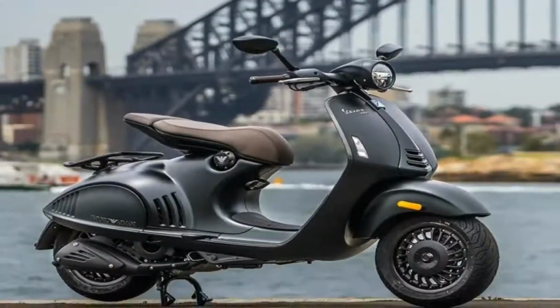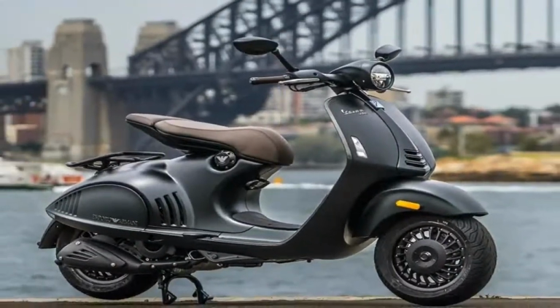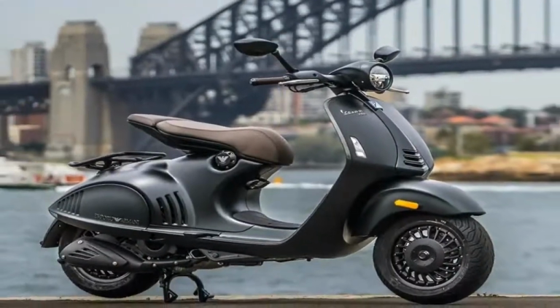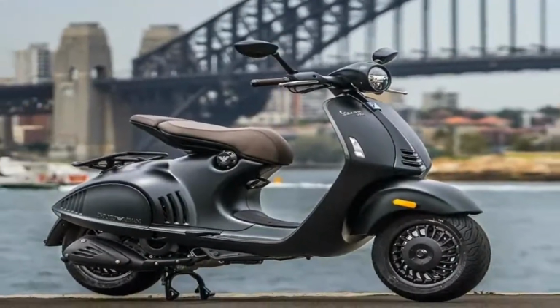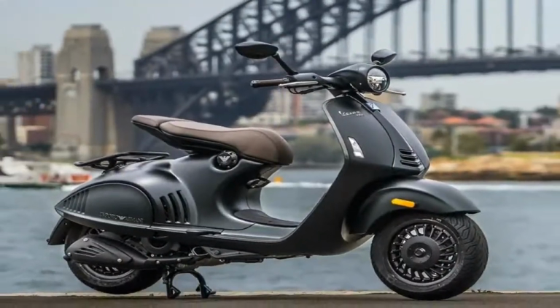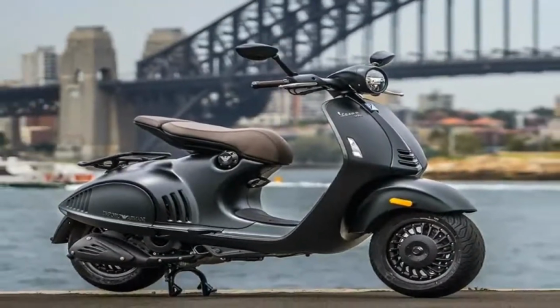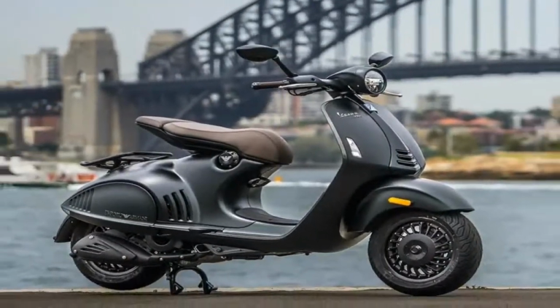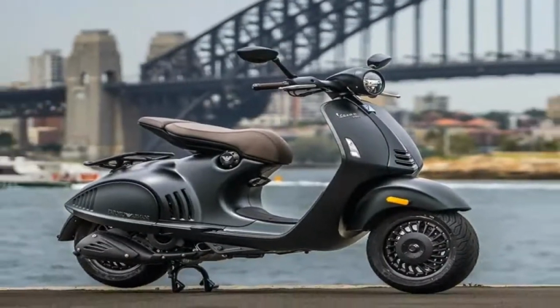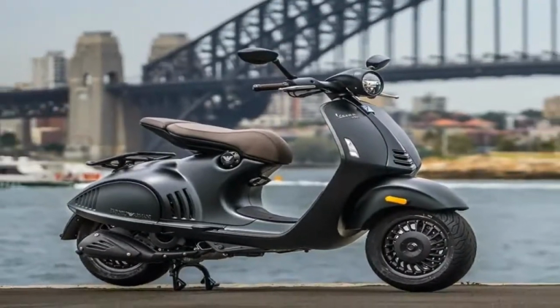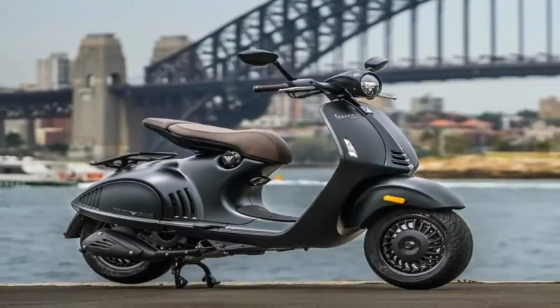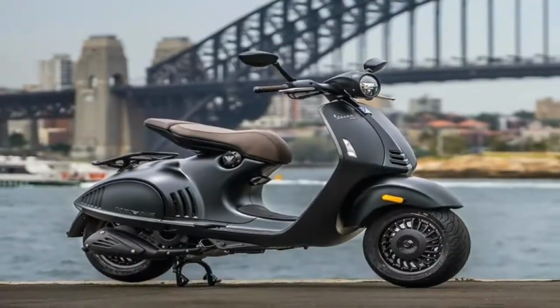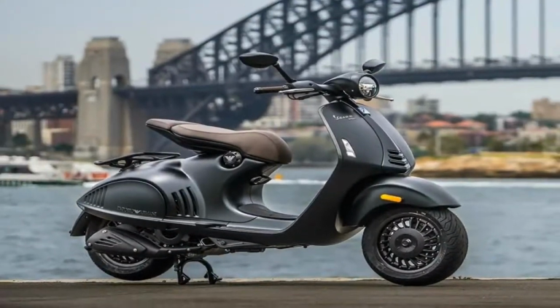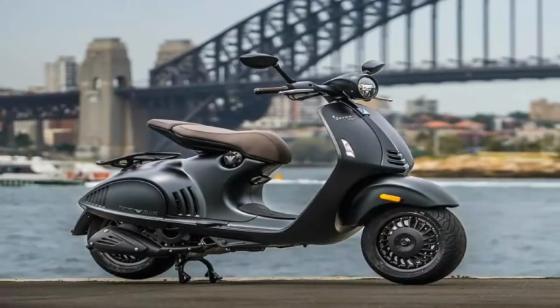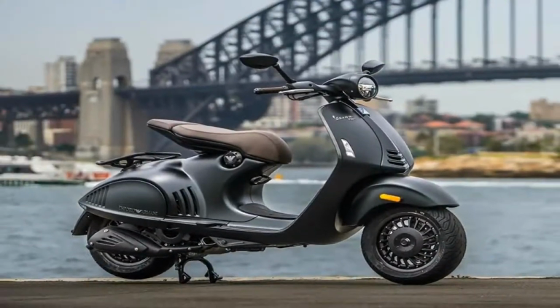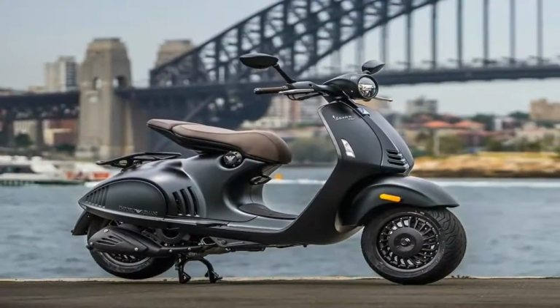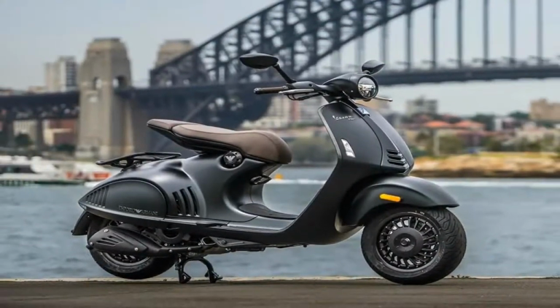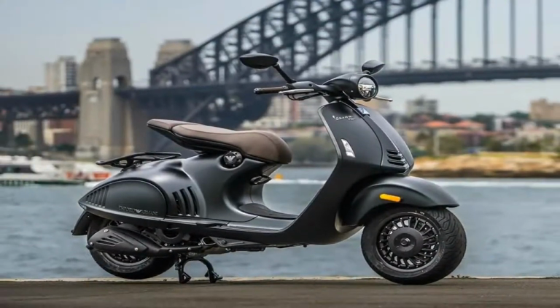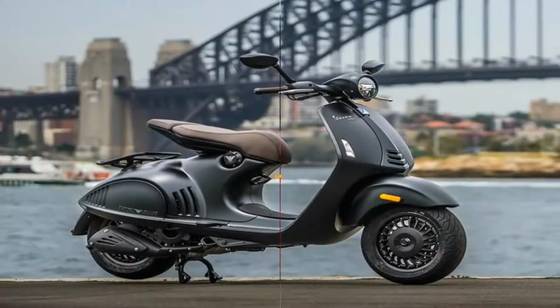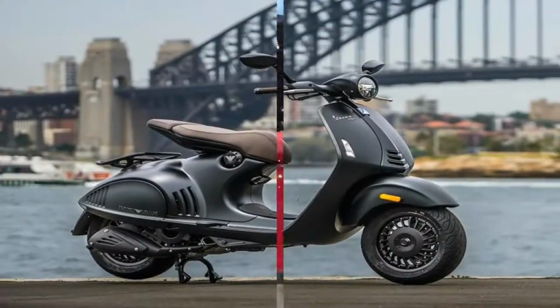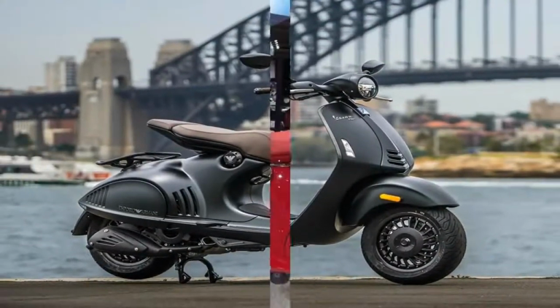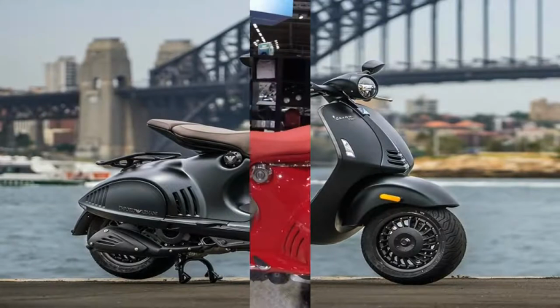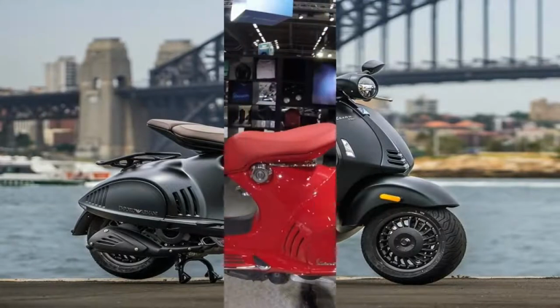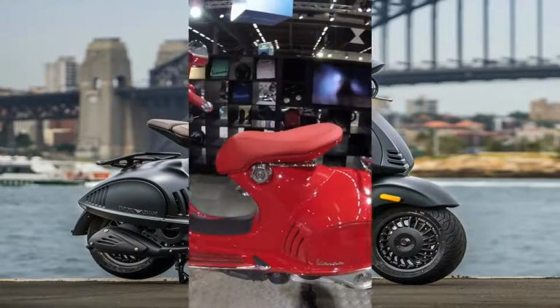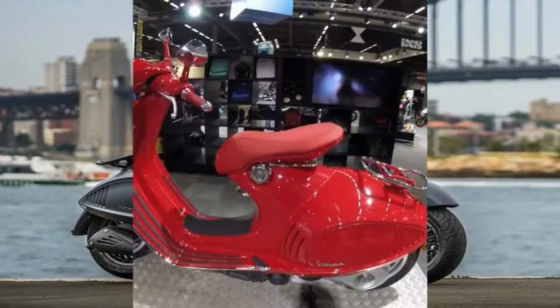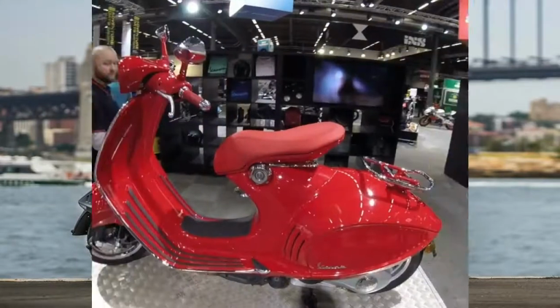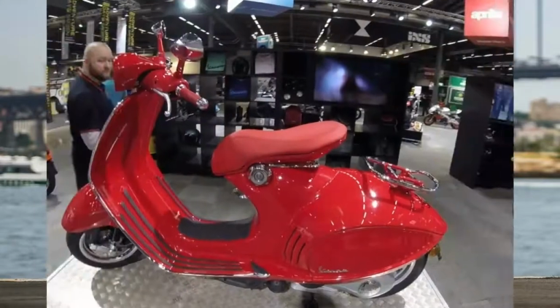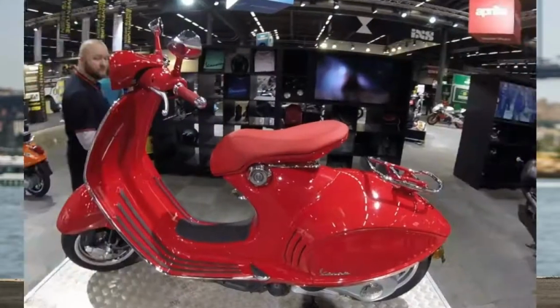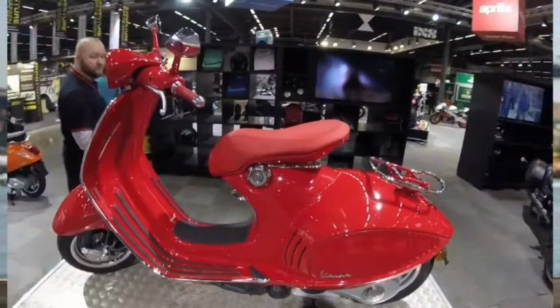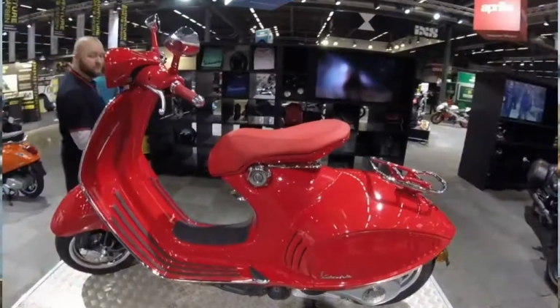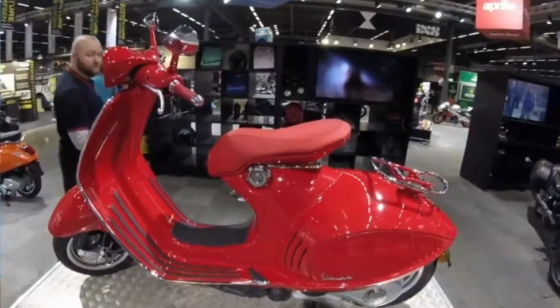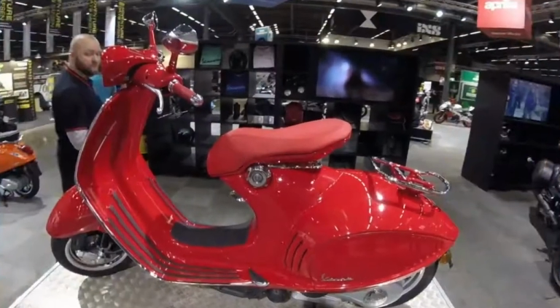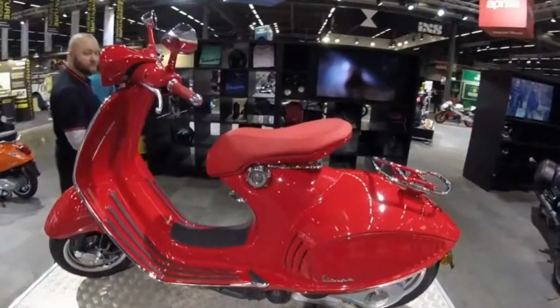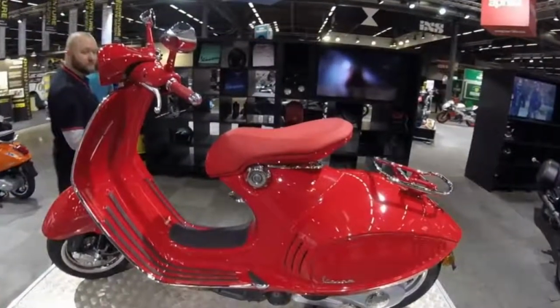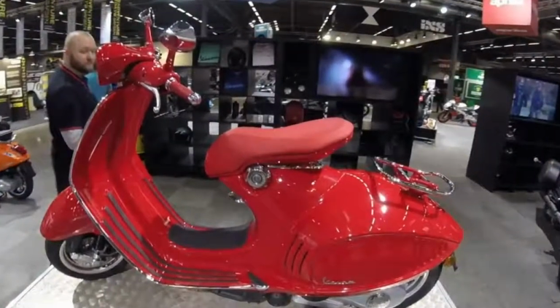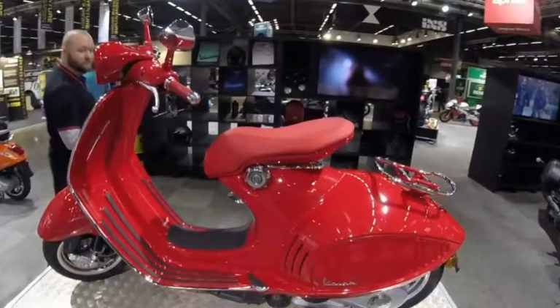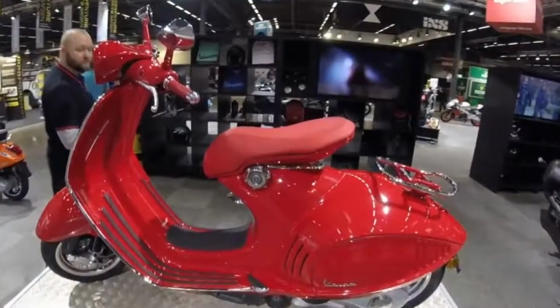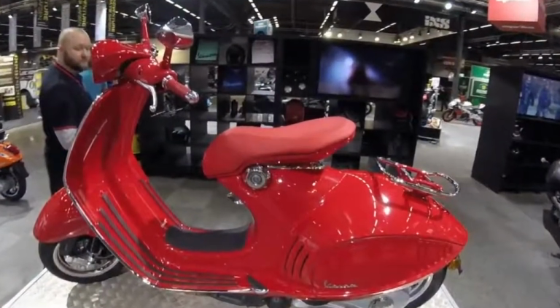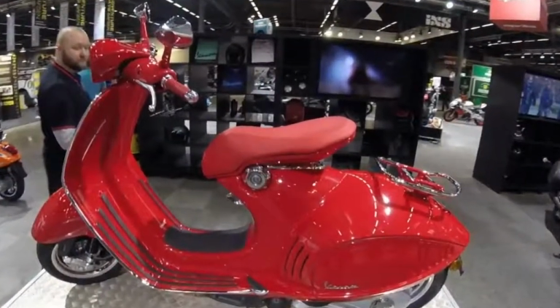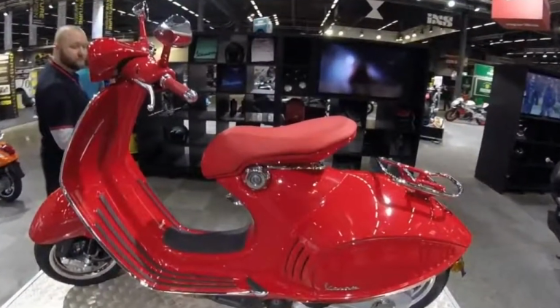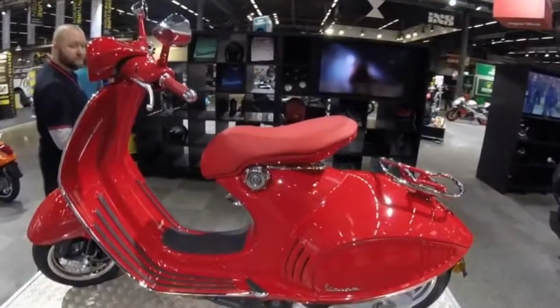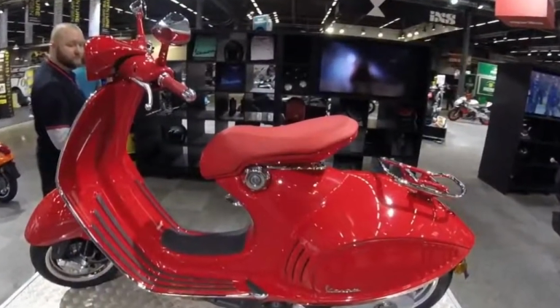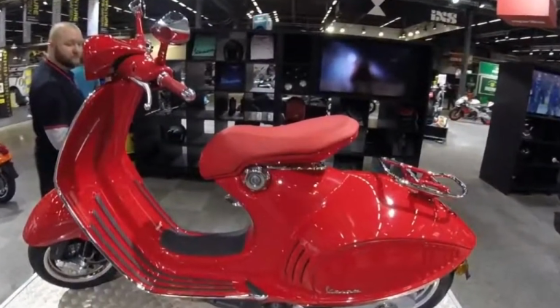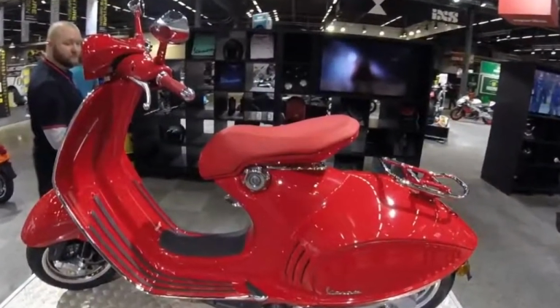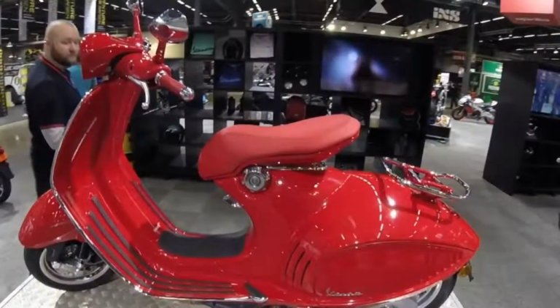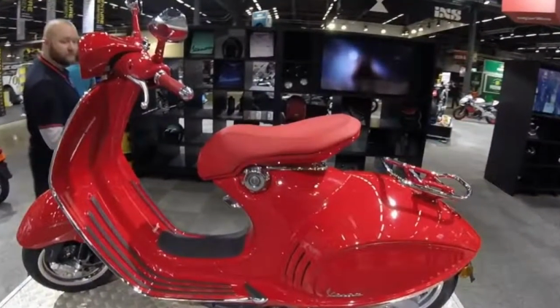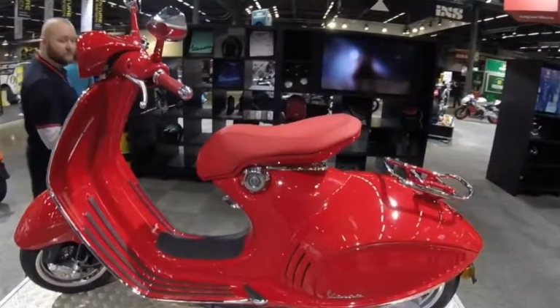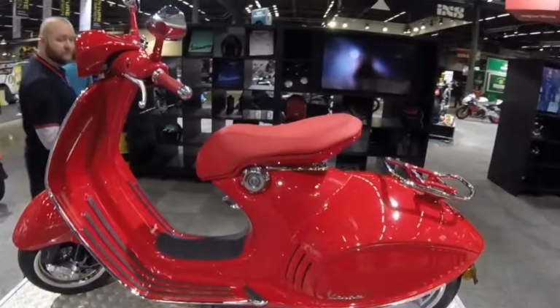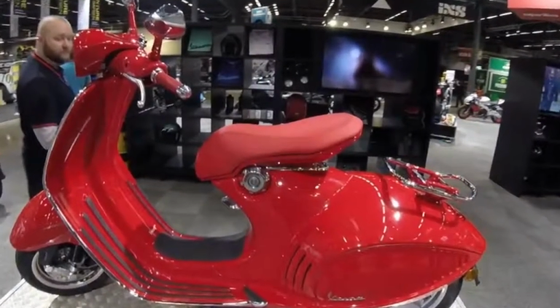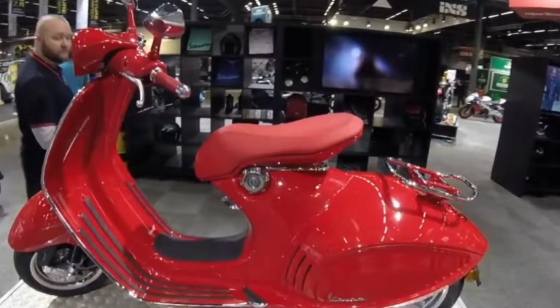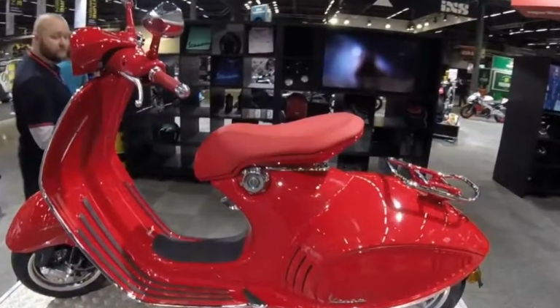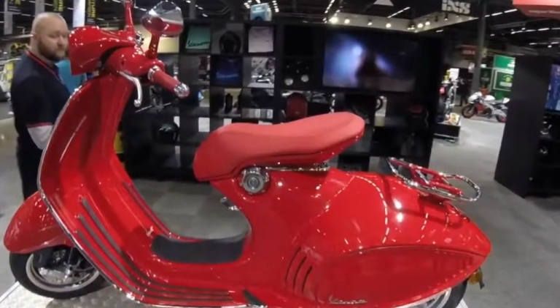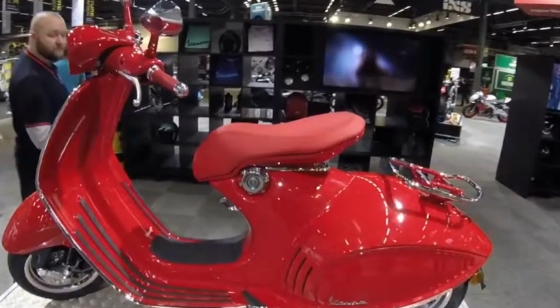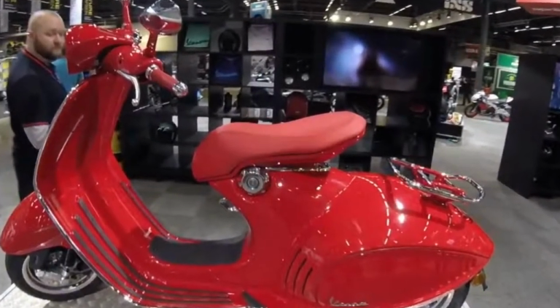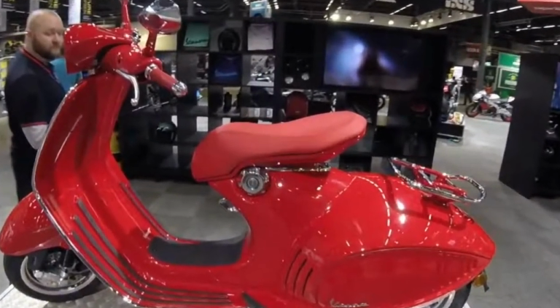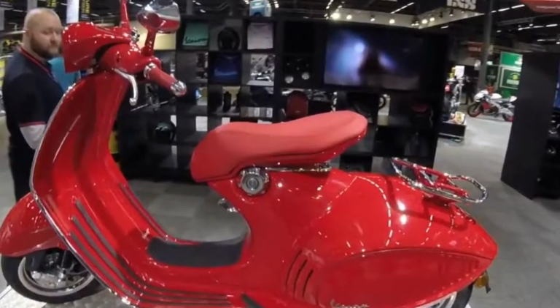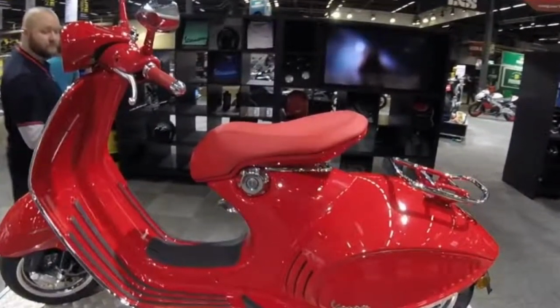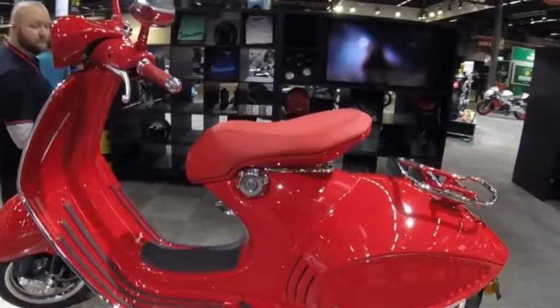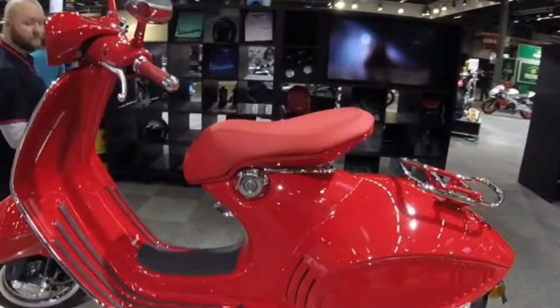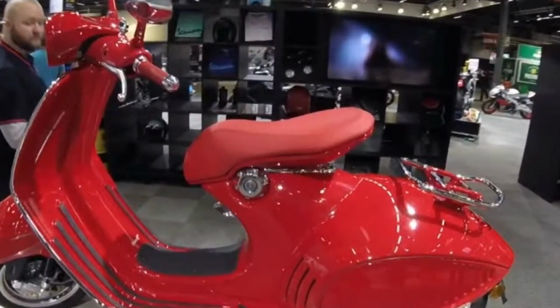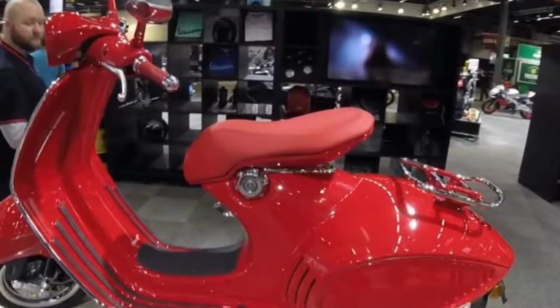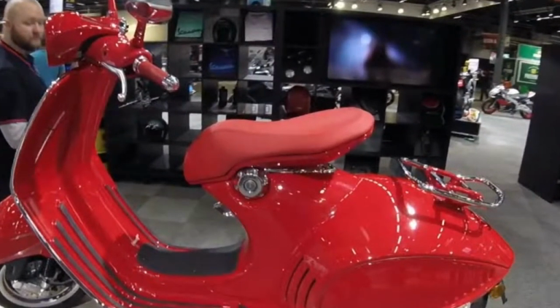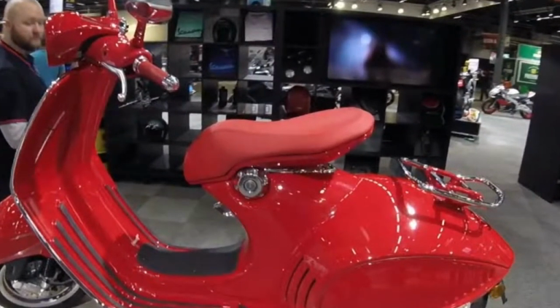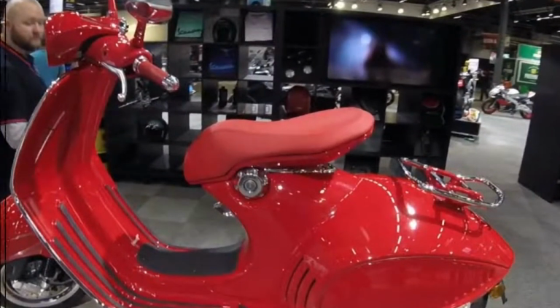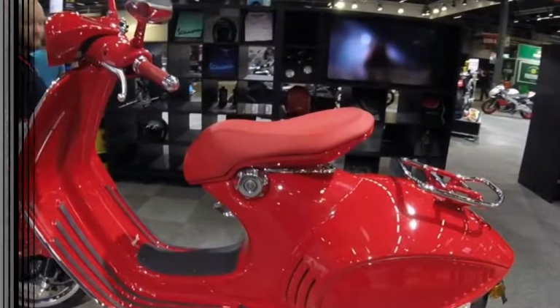It's dramatic in both style and substance, with more new technology in one model than Vespa has added in the past decade.